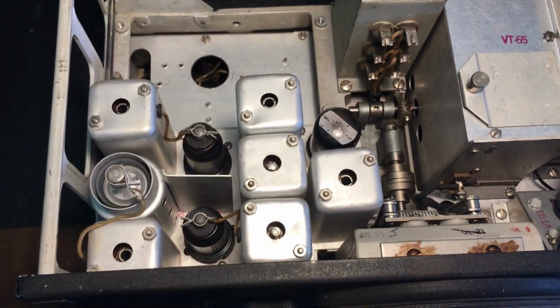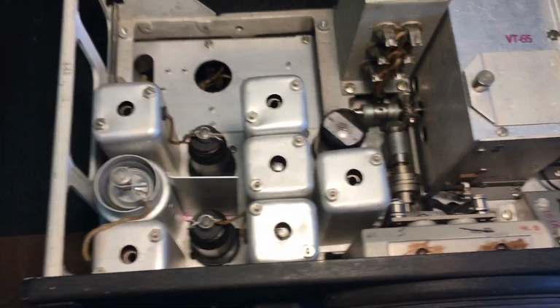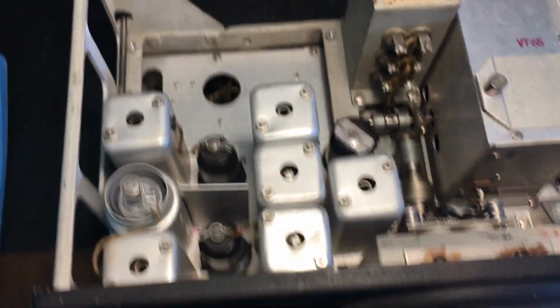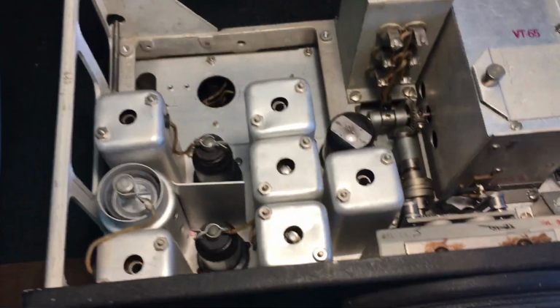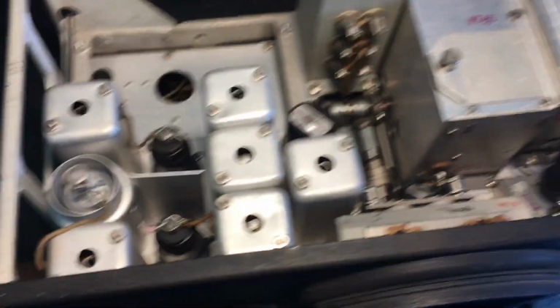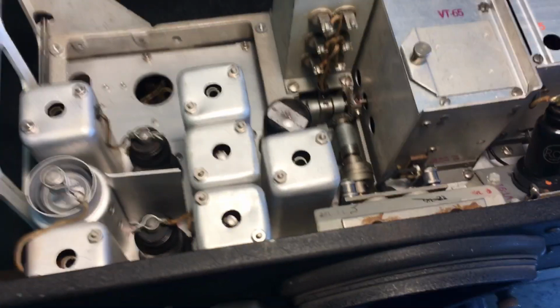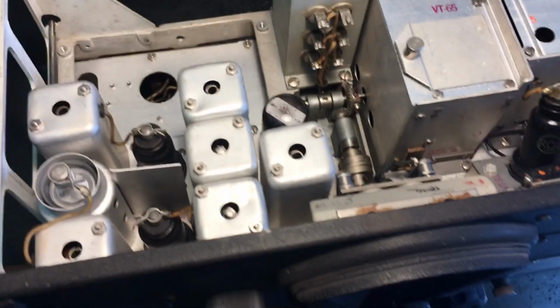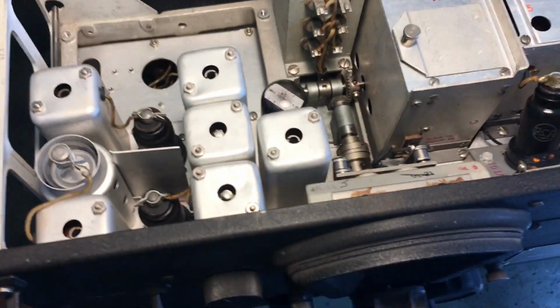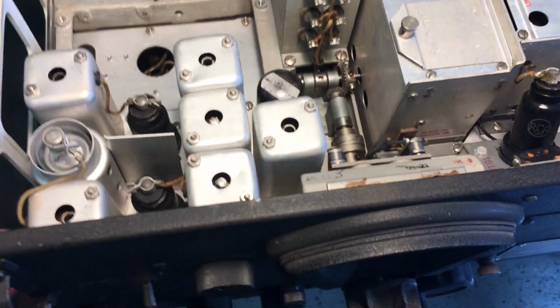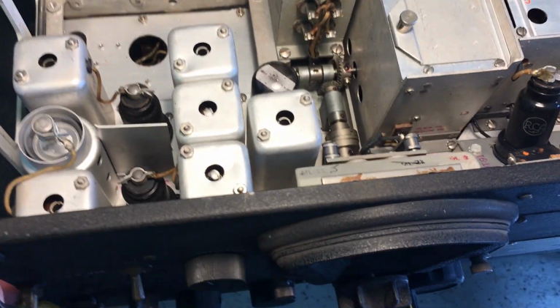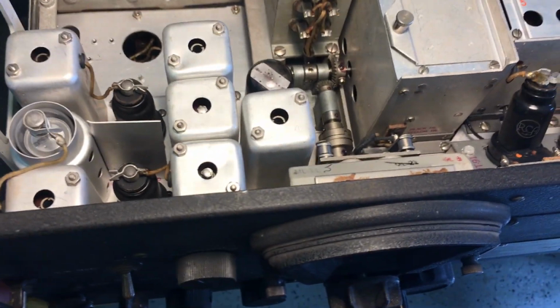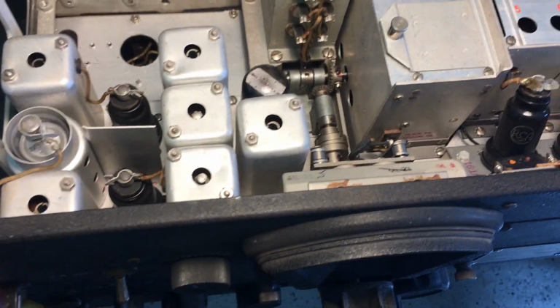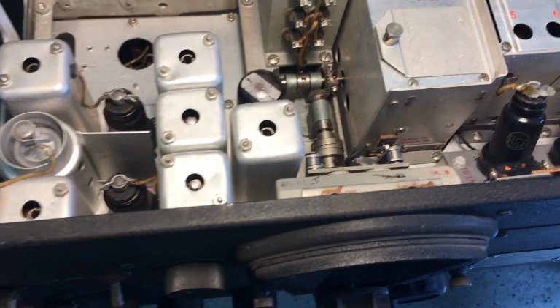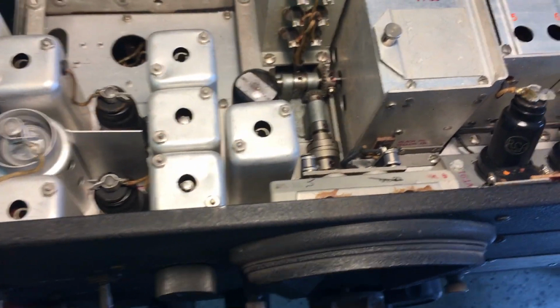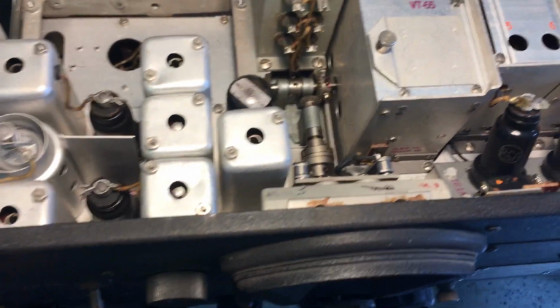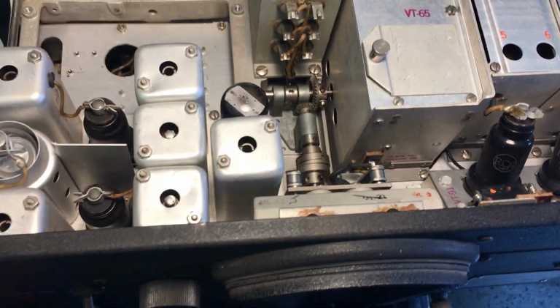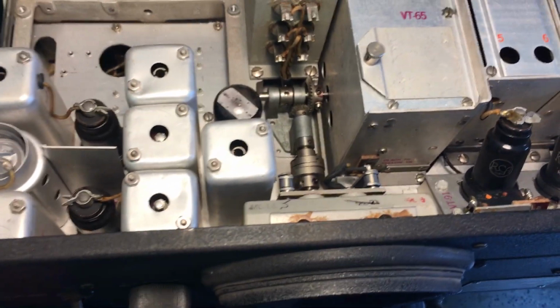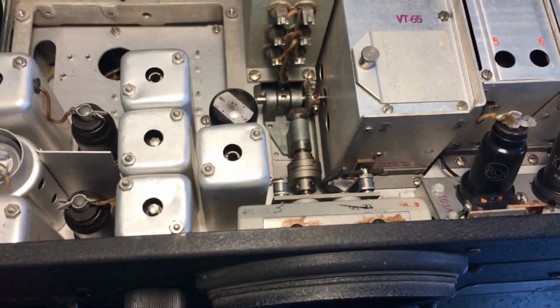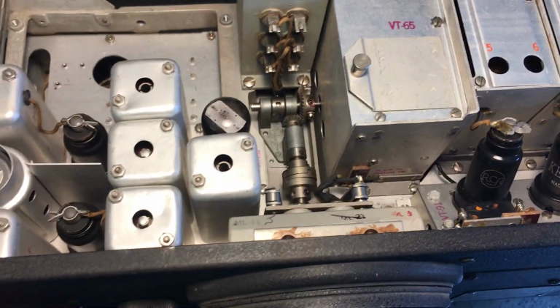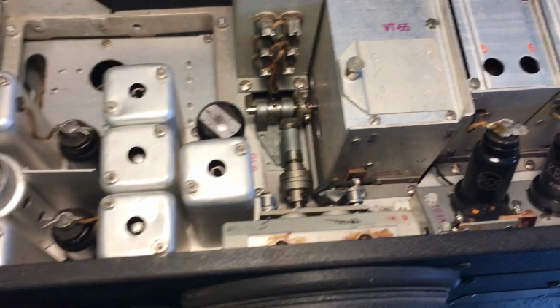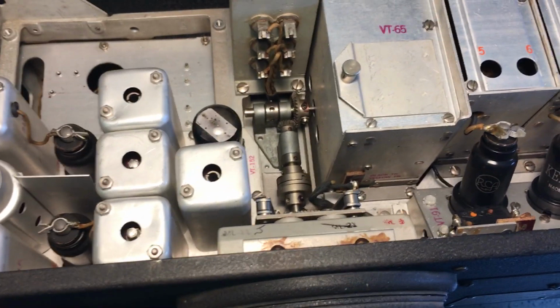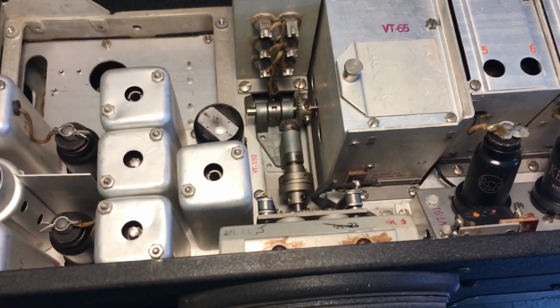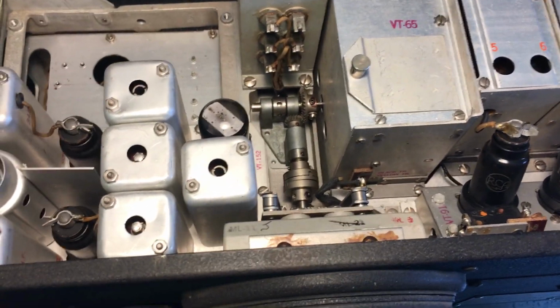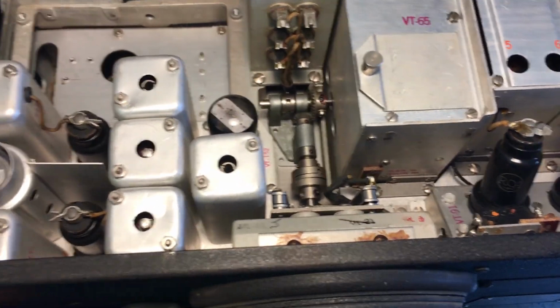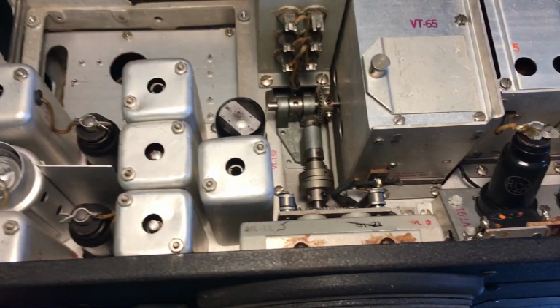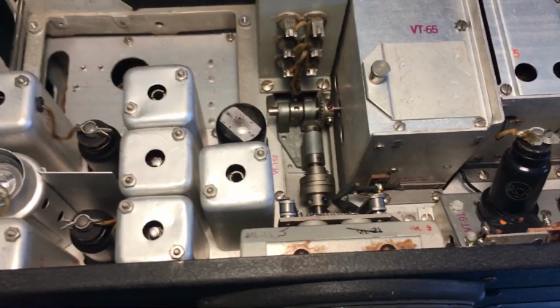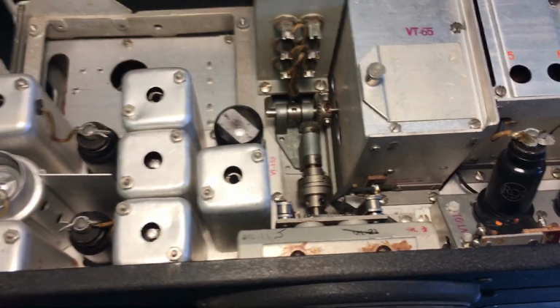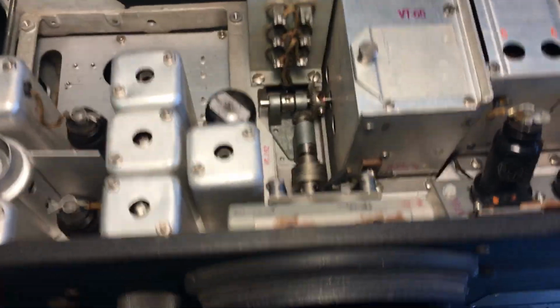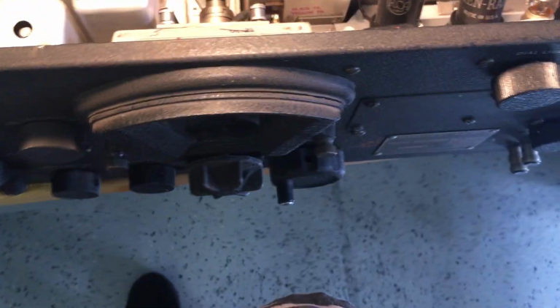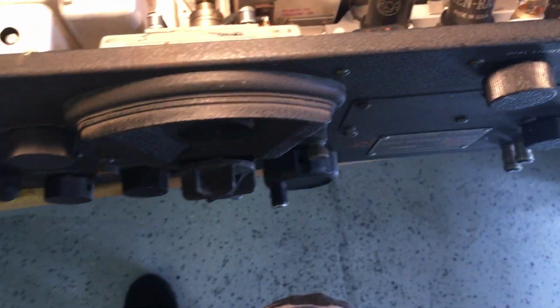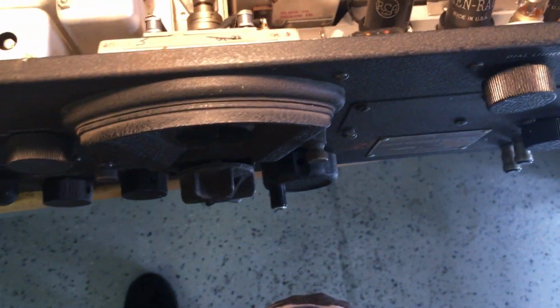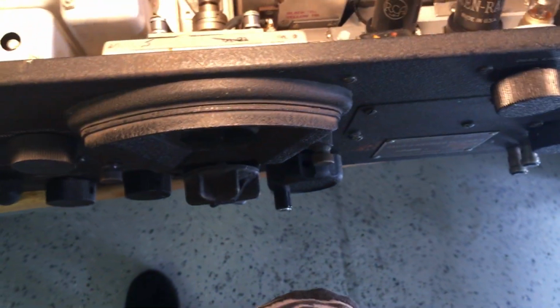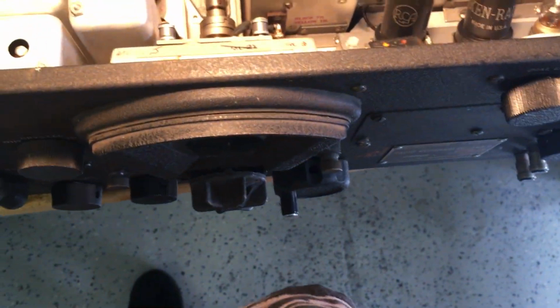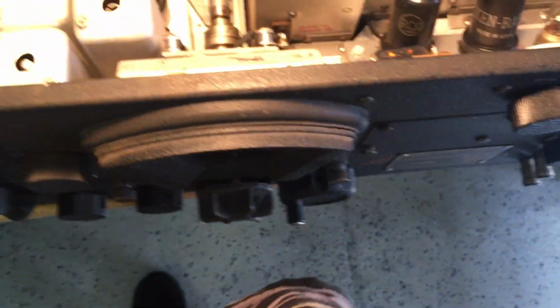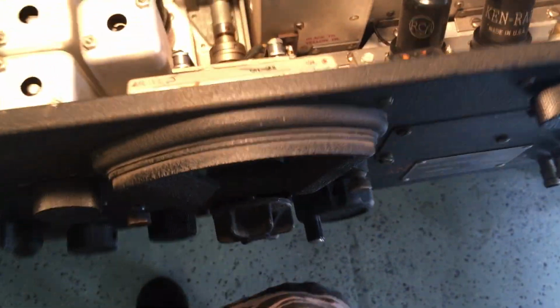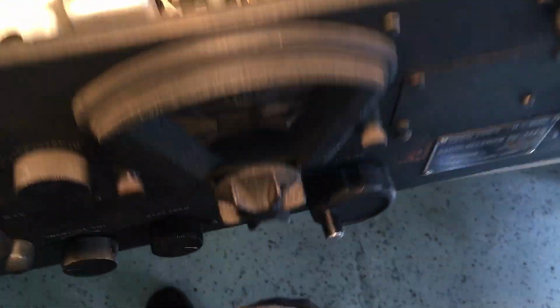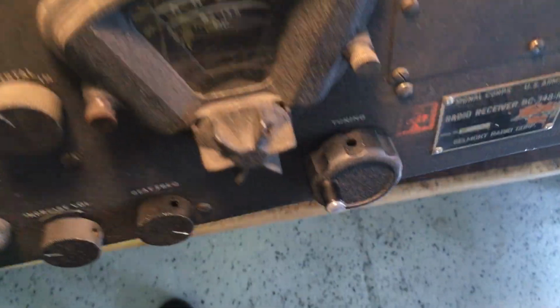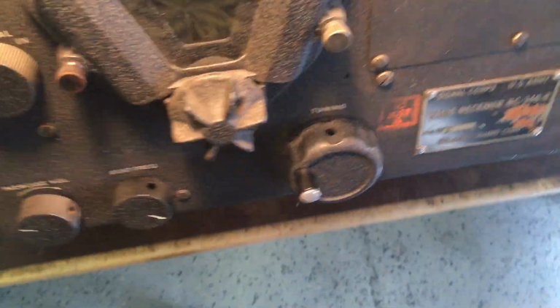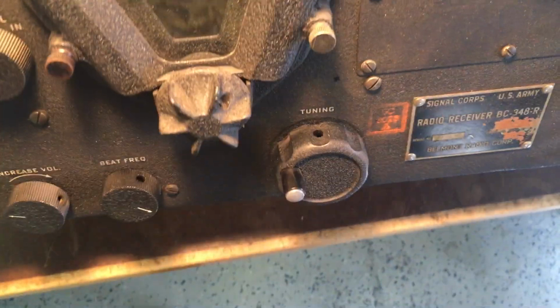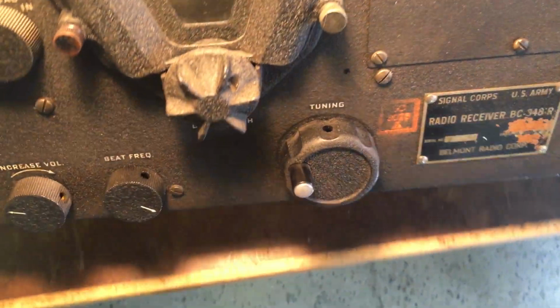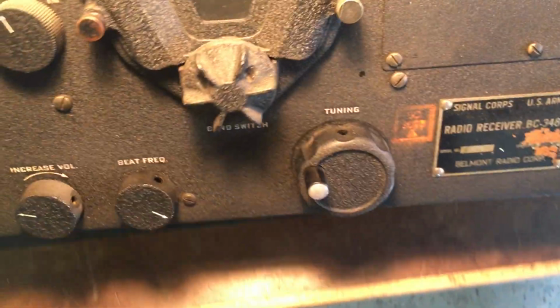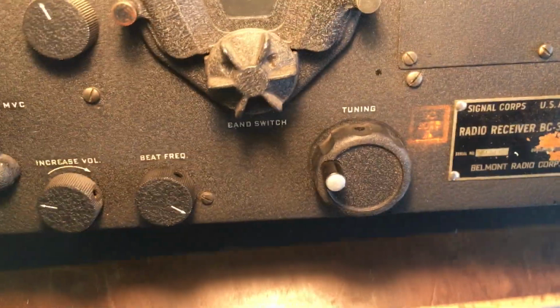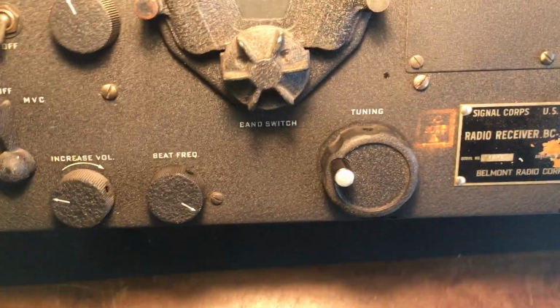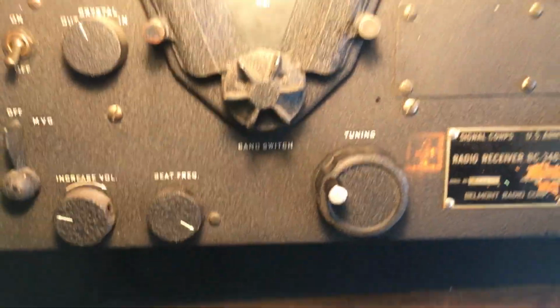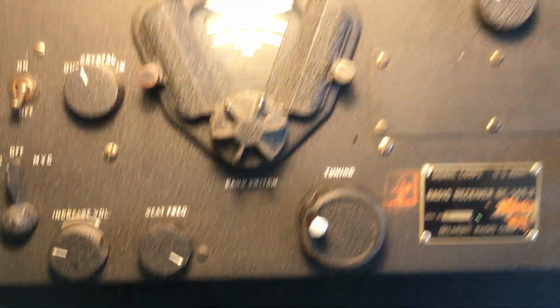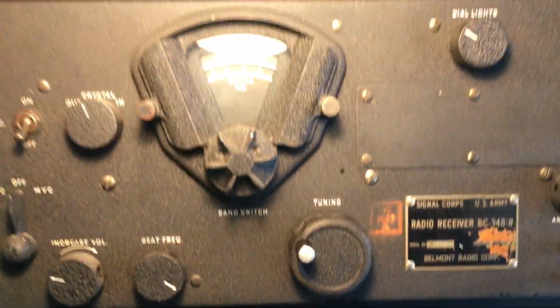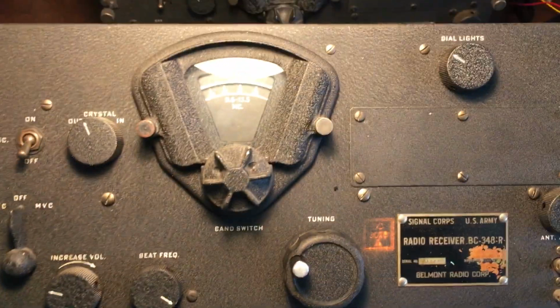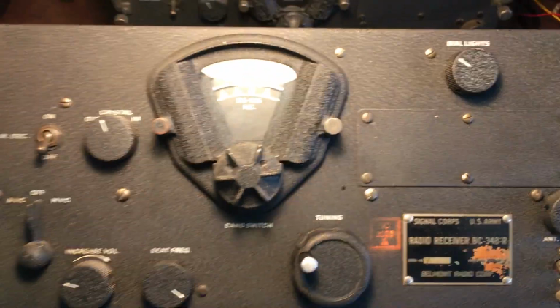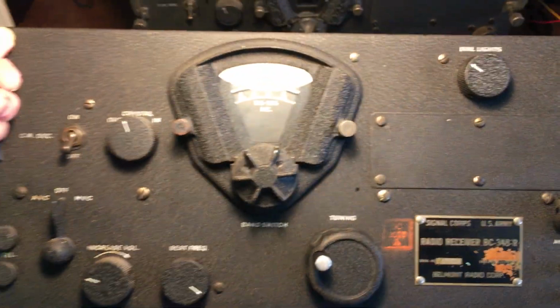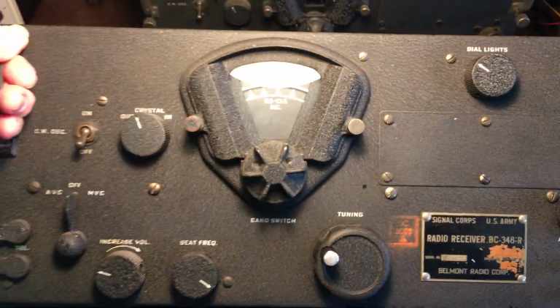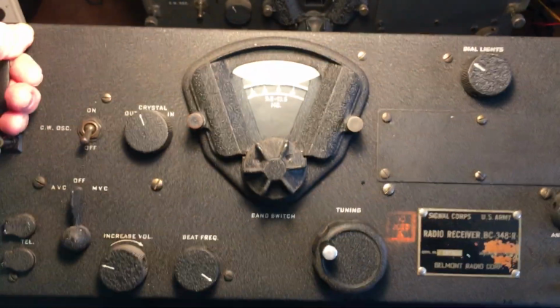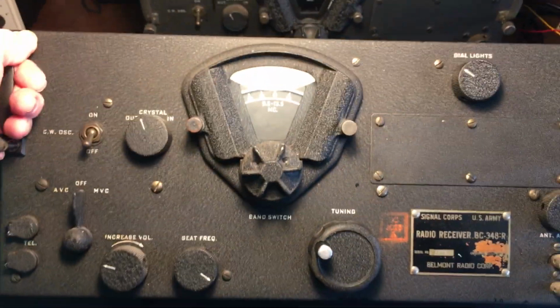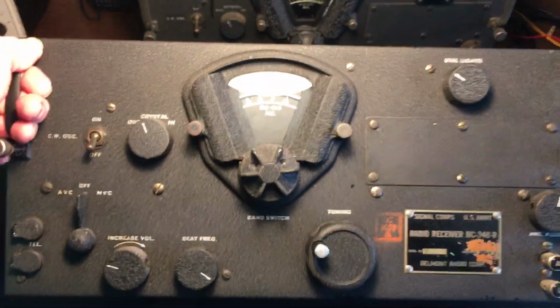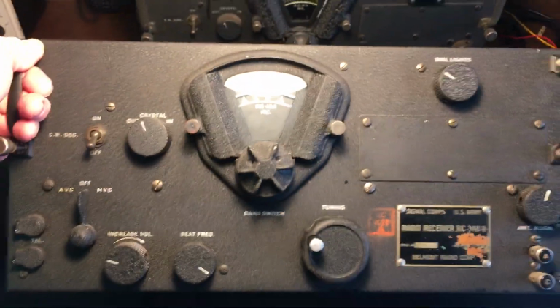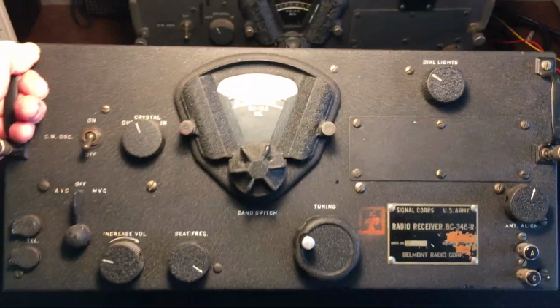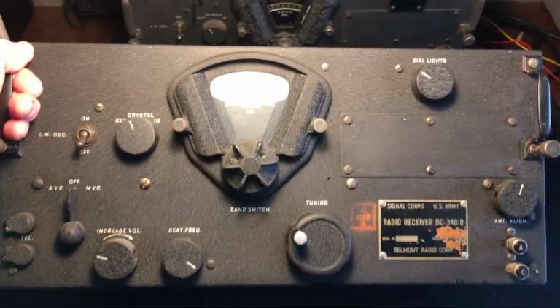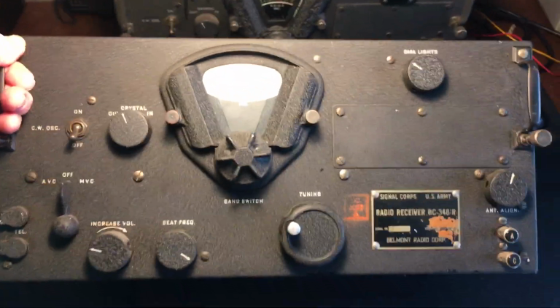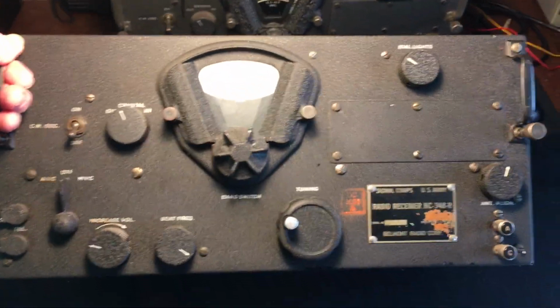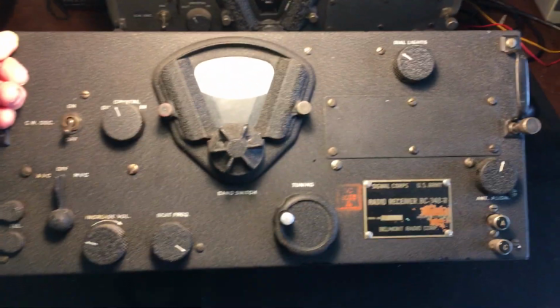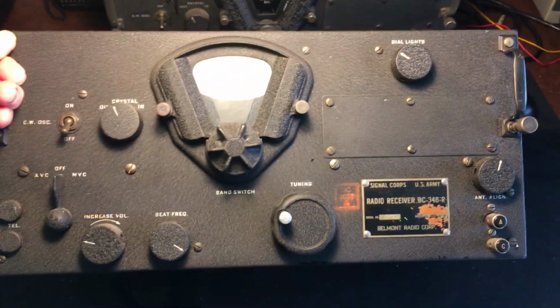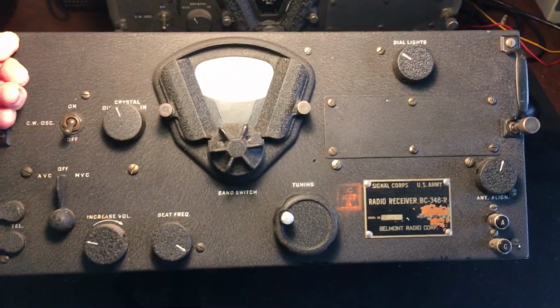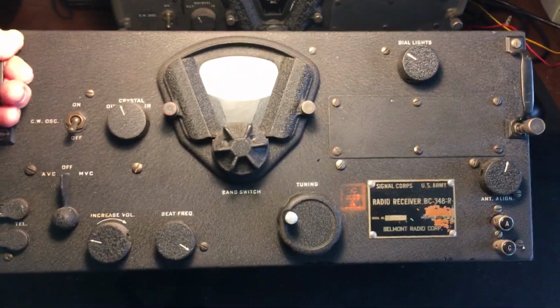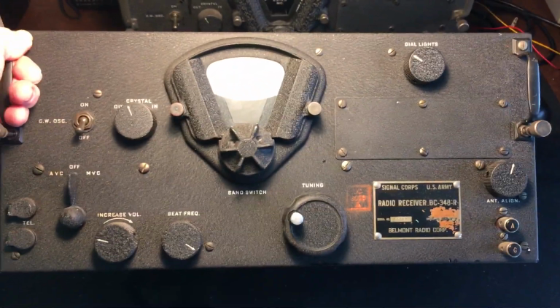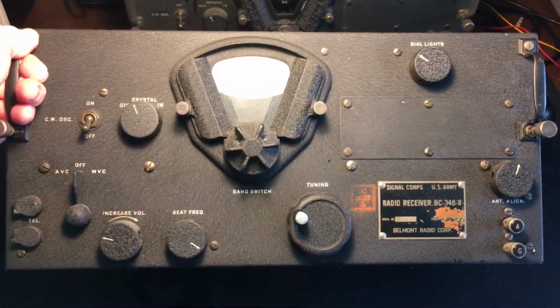And I have a feeling this was used in an aircraft. Here we go. So this is a BC348R.